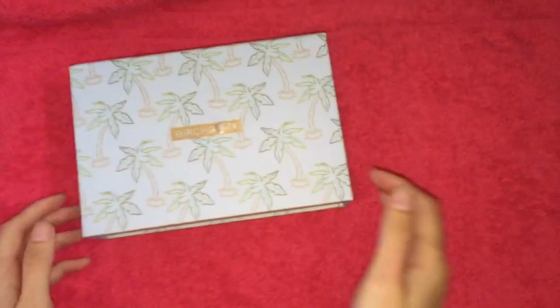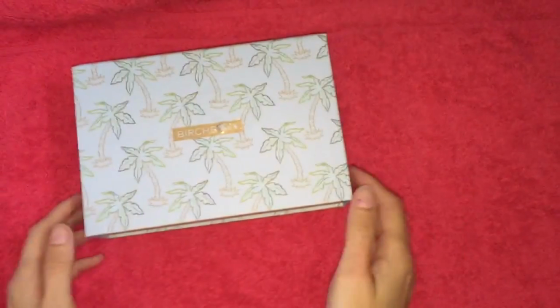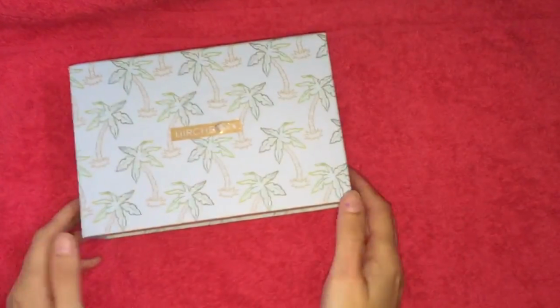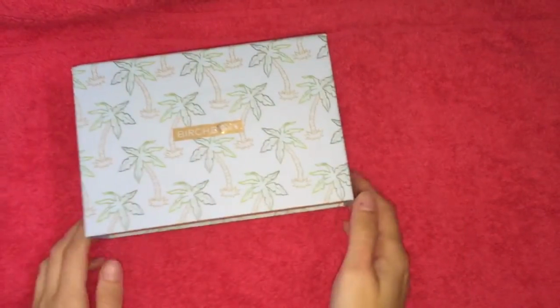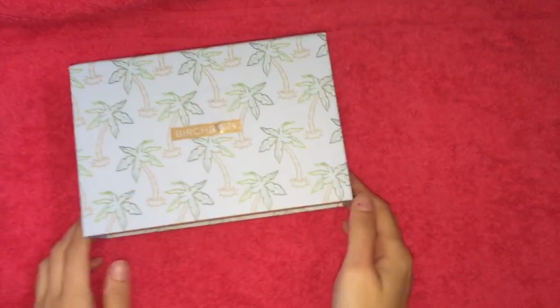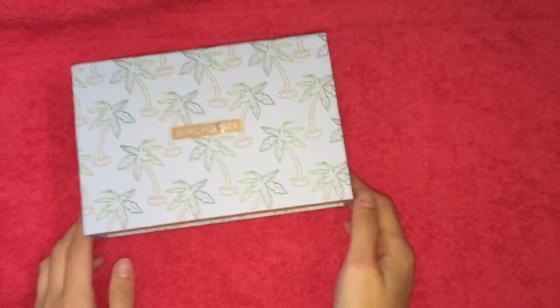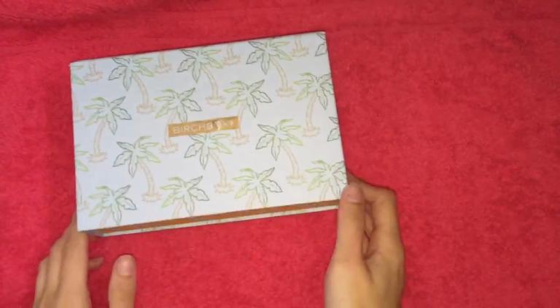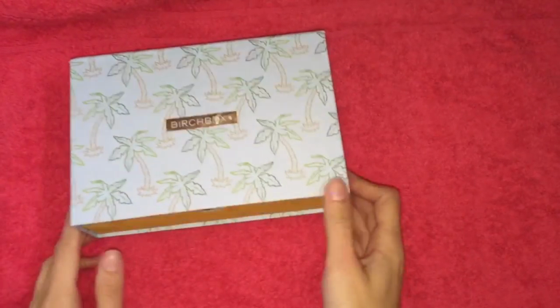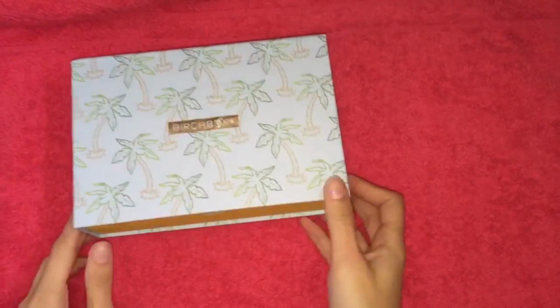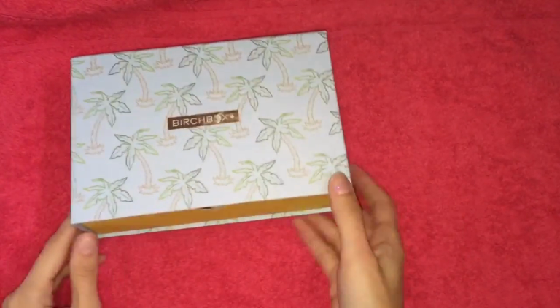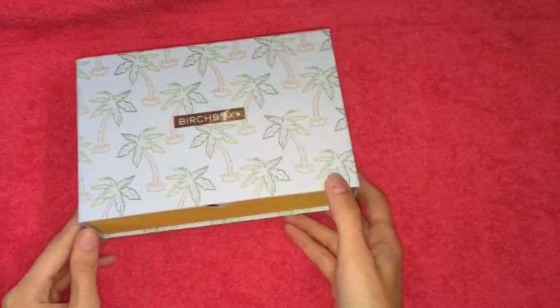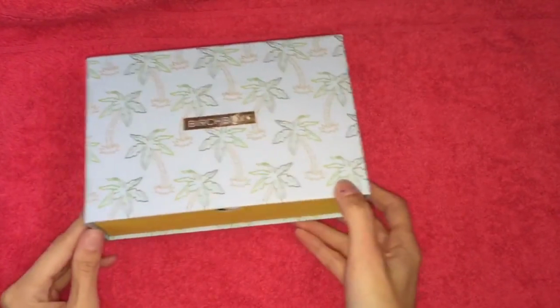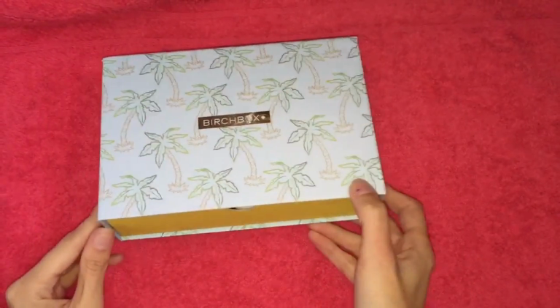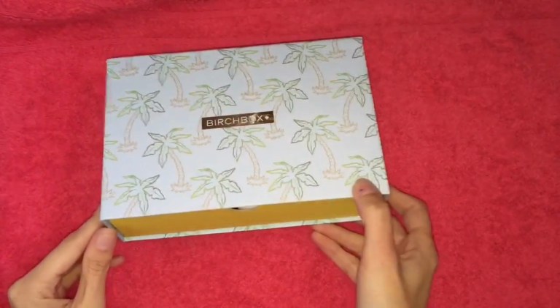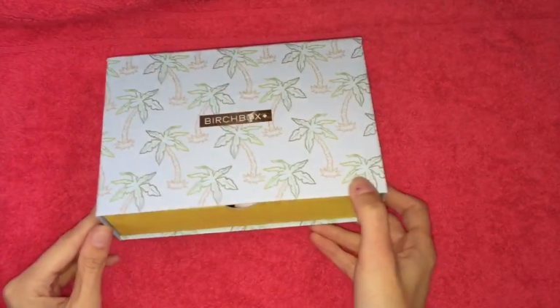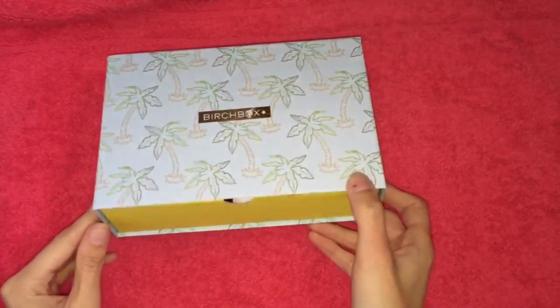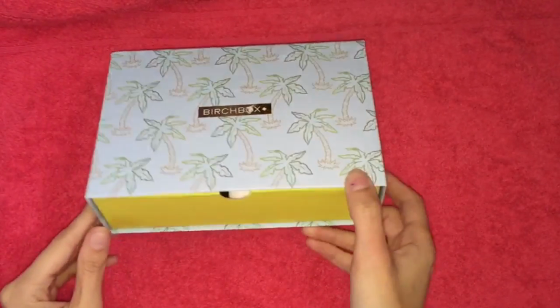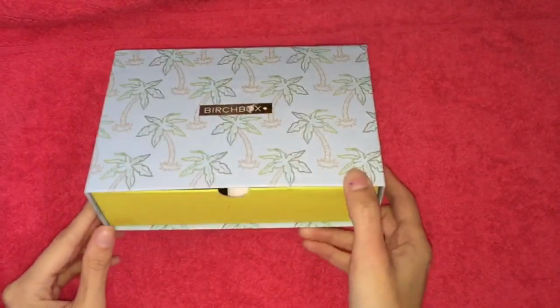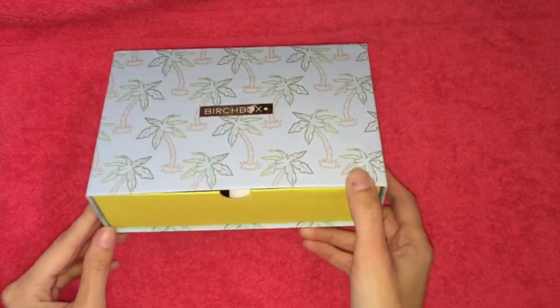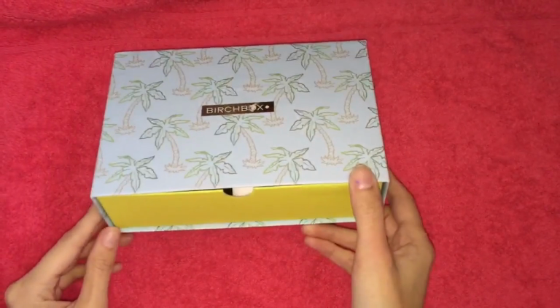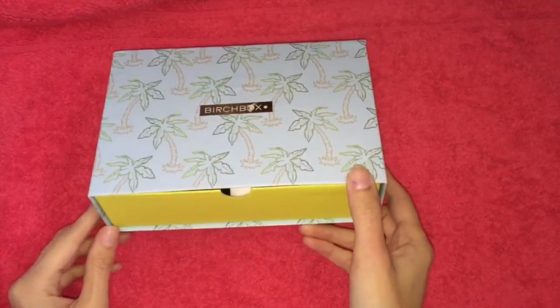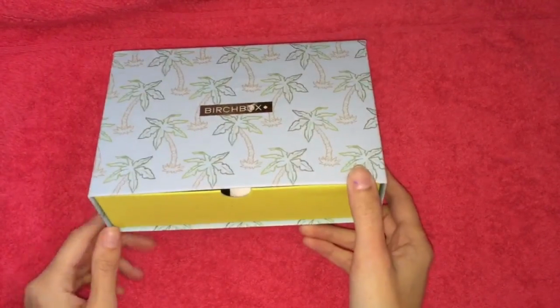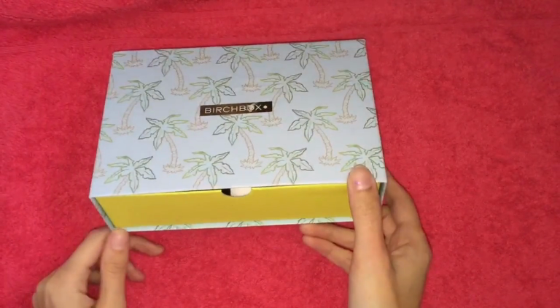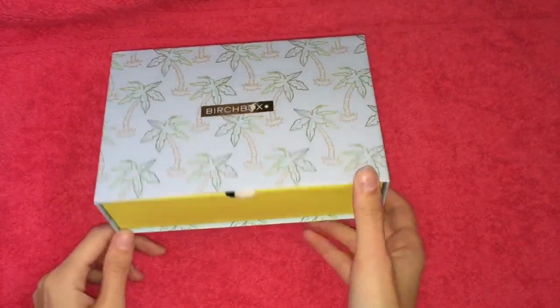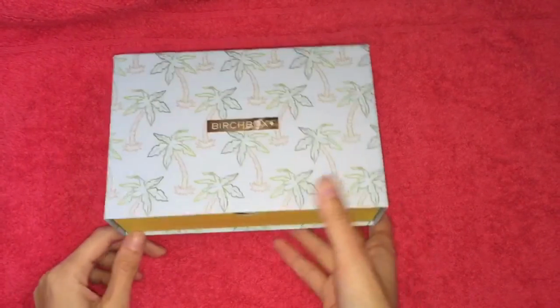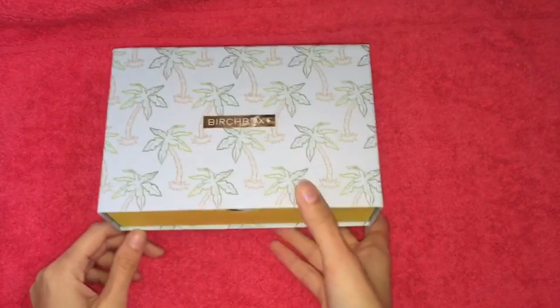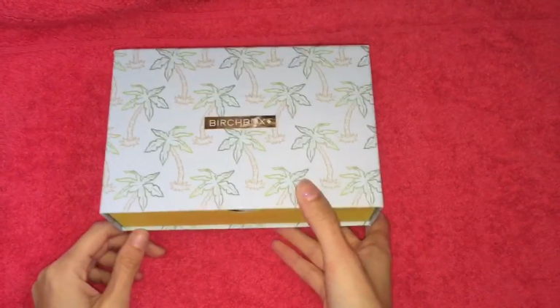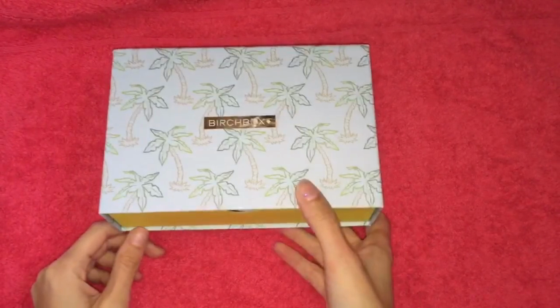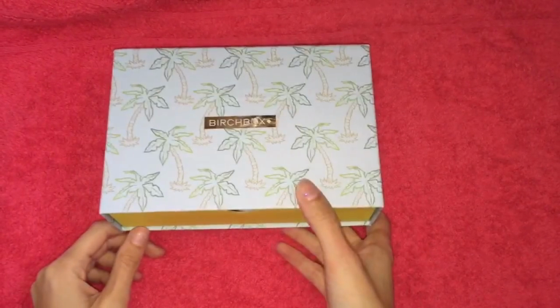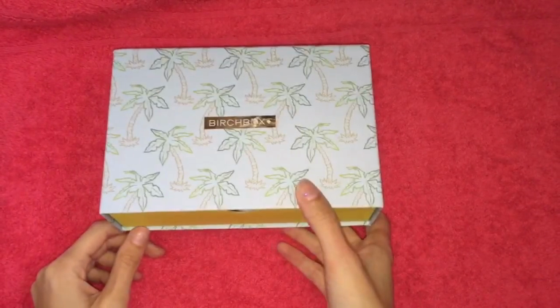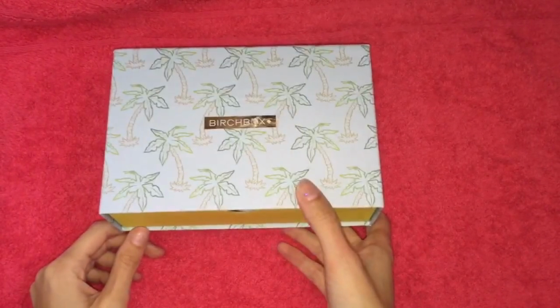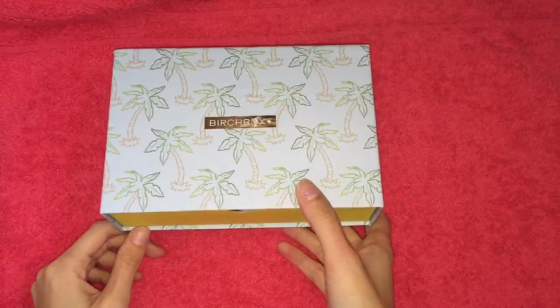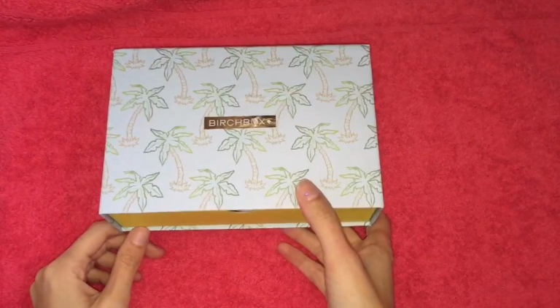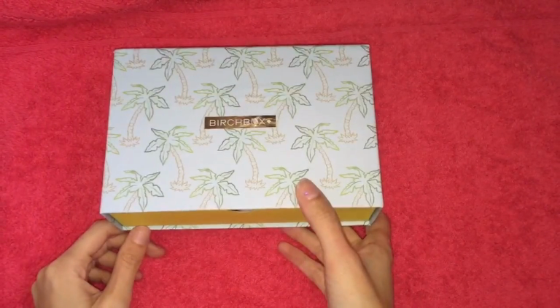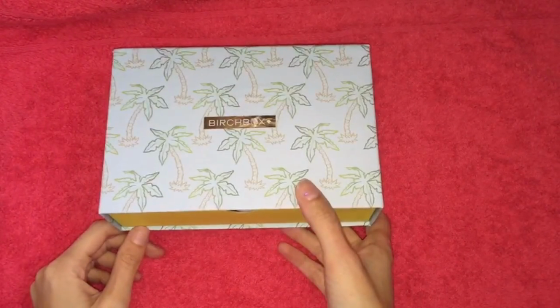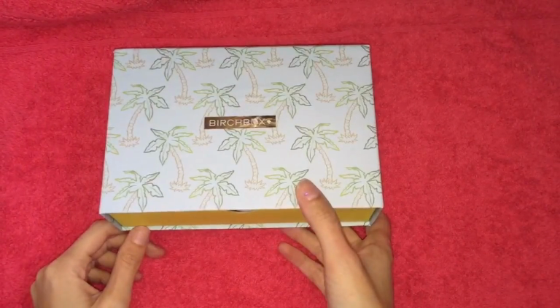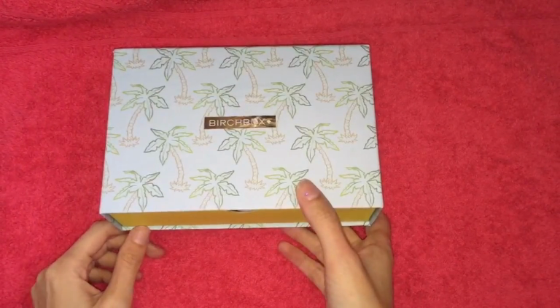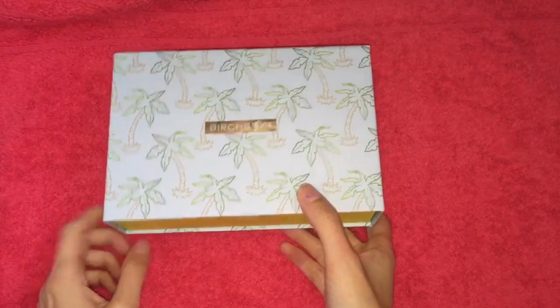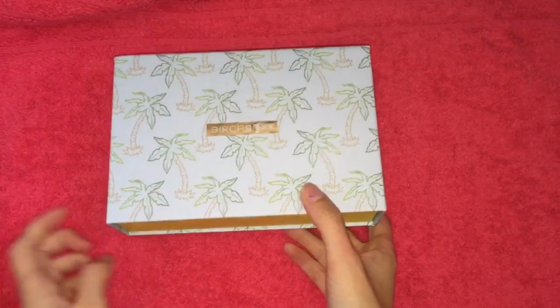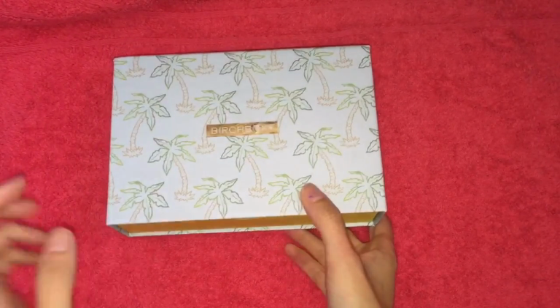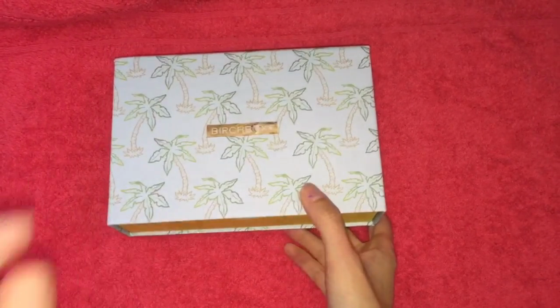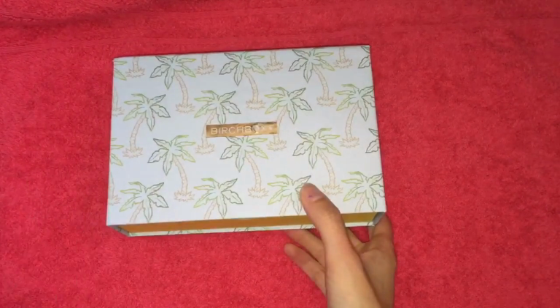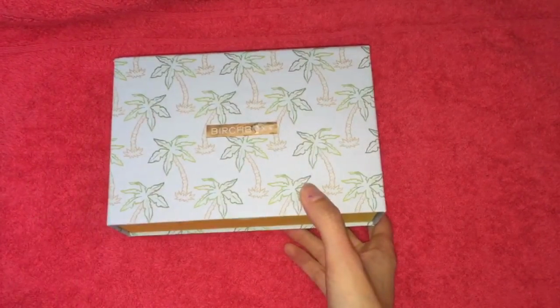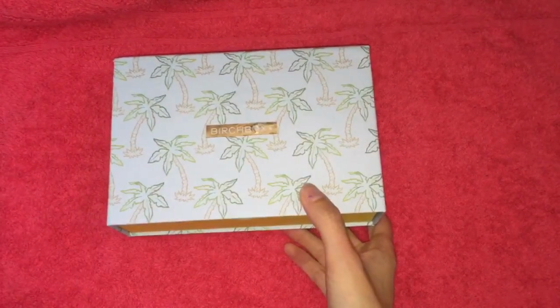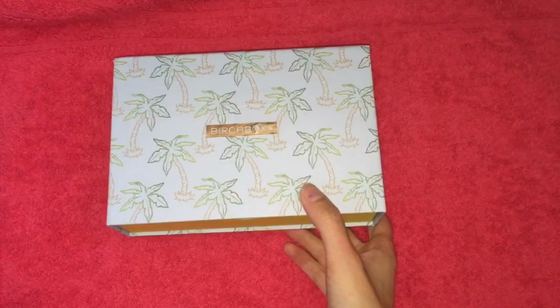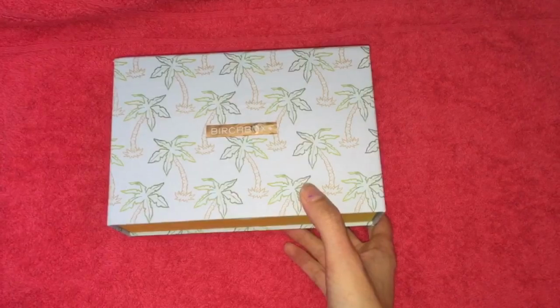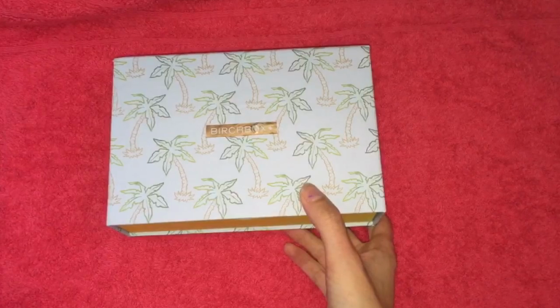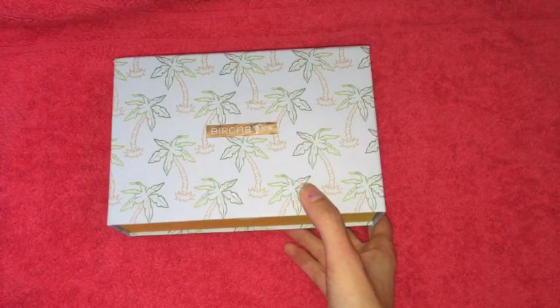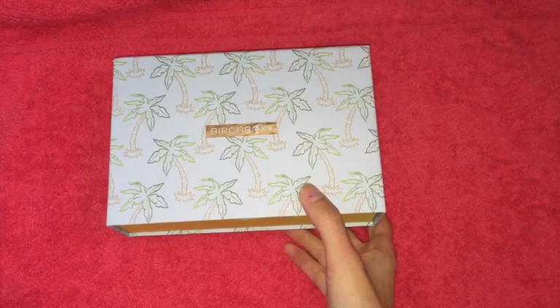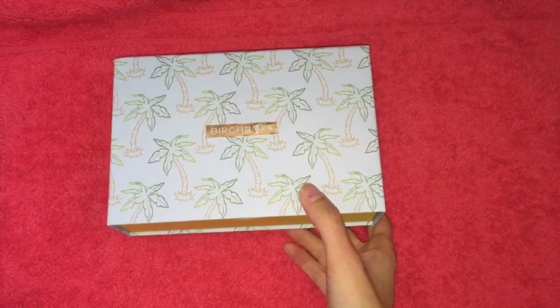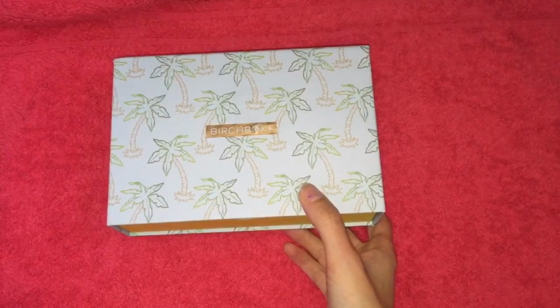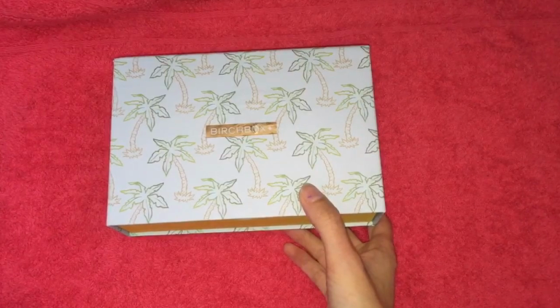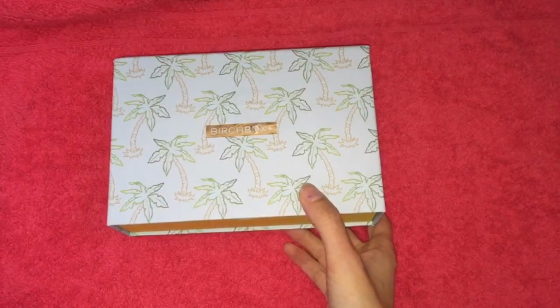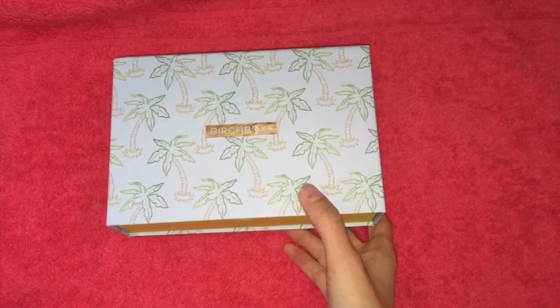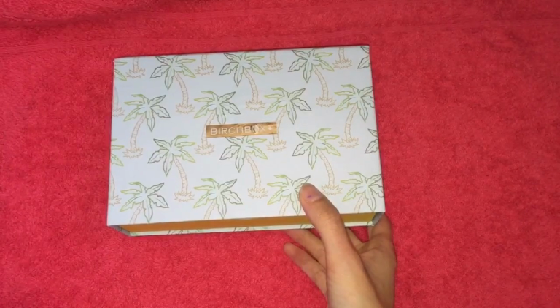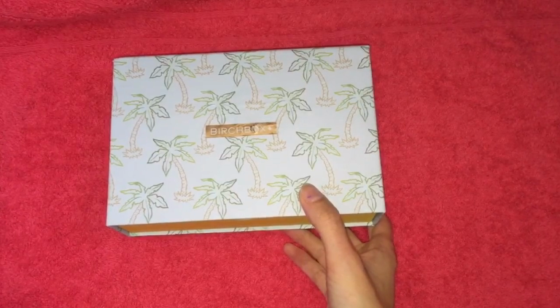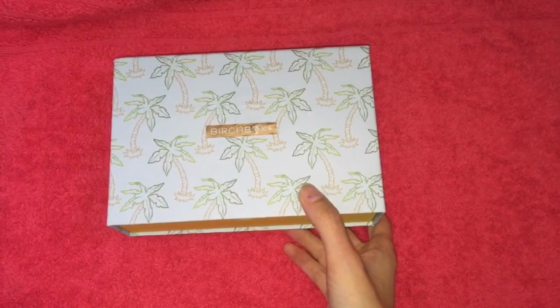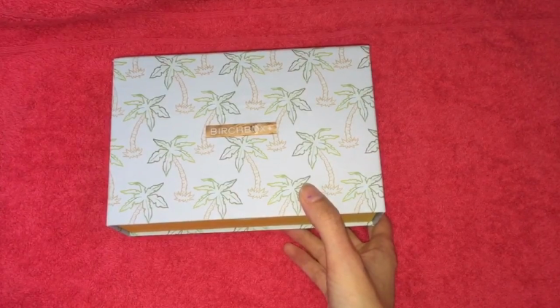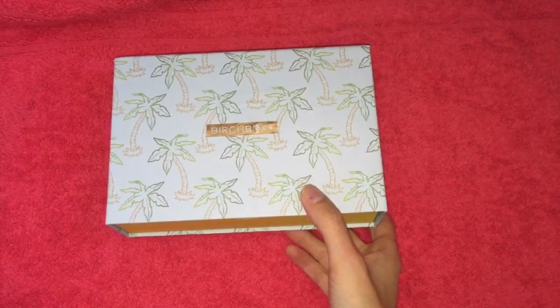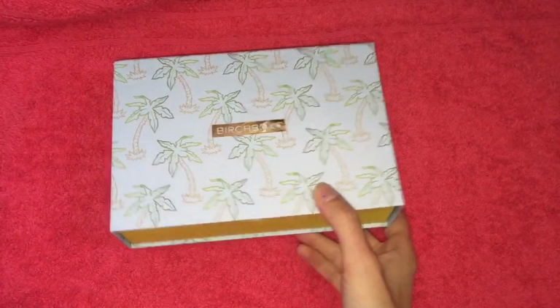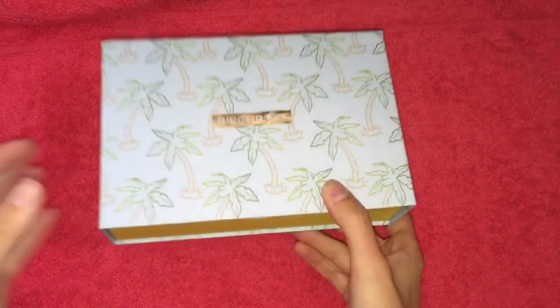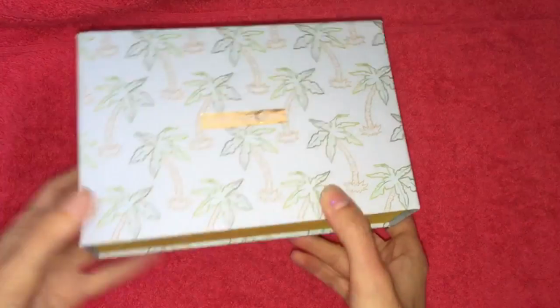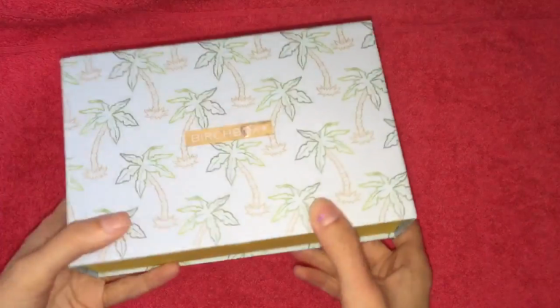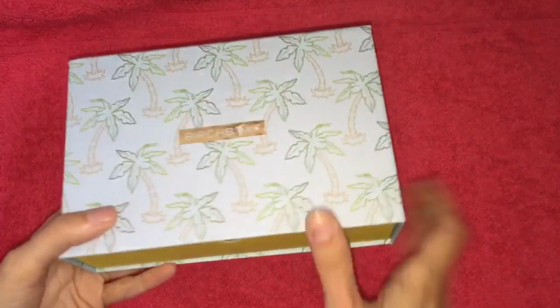Hi everyone, I'm back with my June Birchbox video. I've had this for quite a while but just got round to doing a video on it.